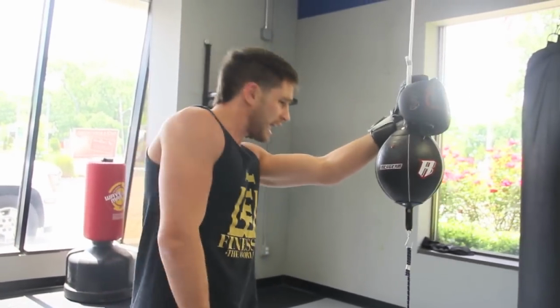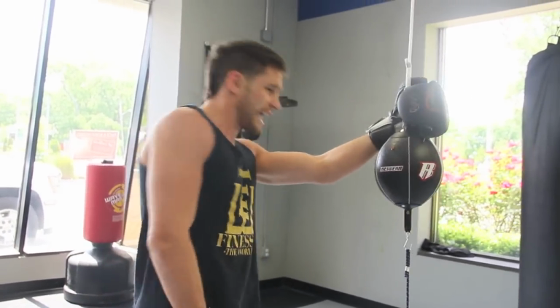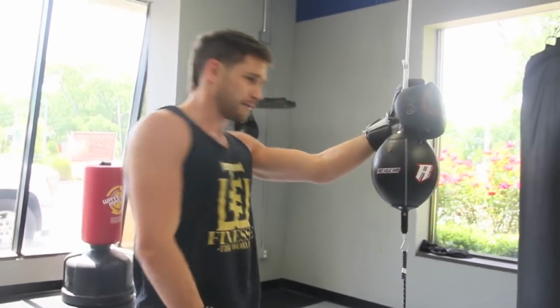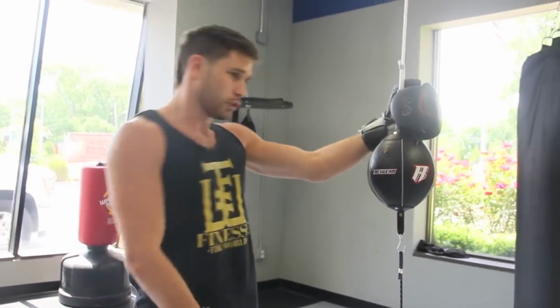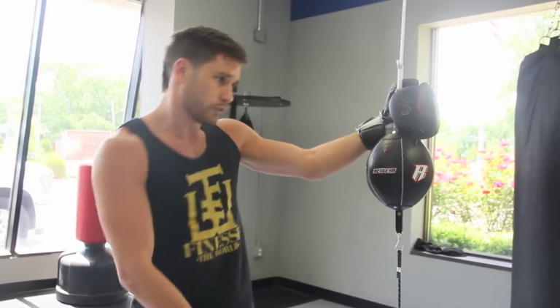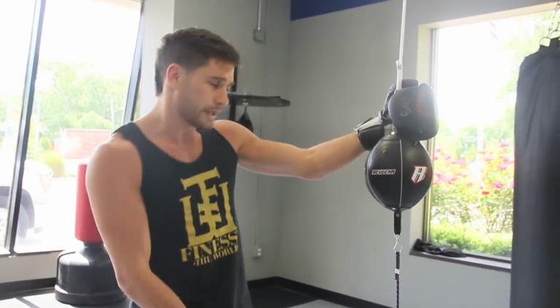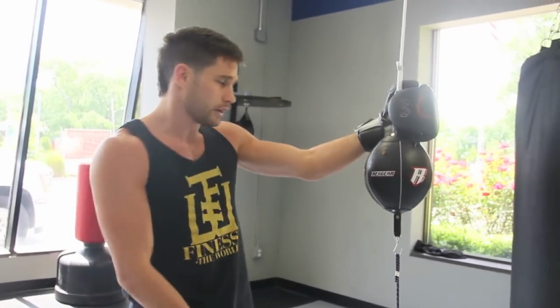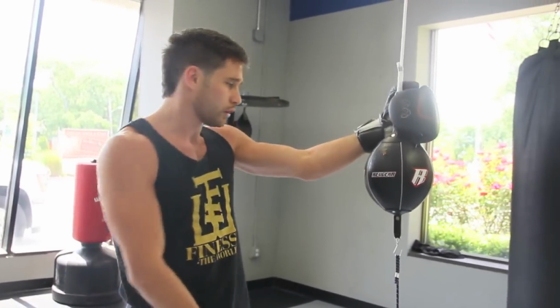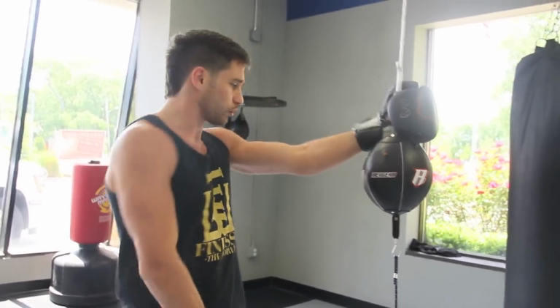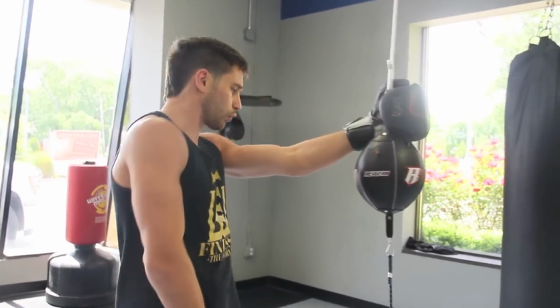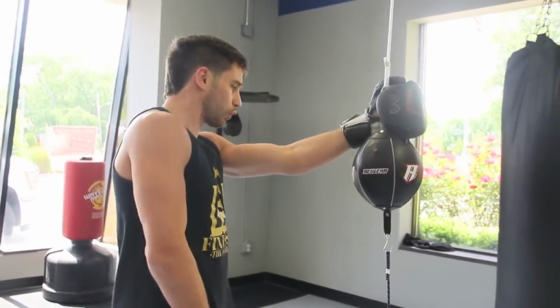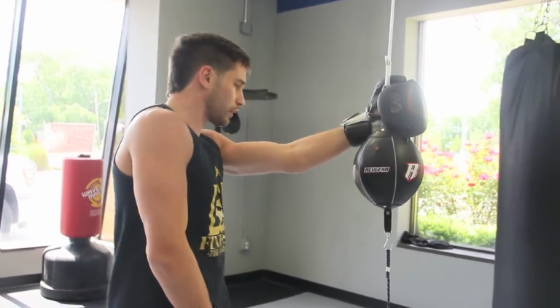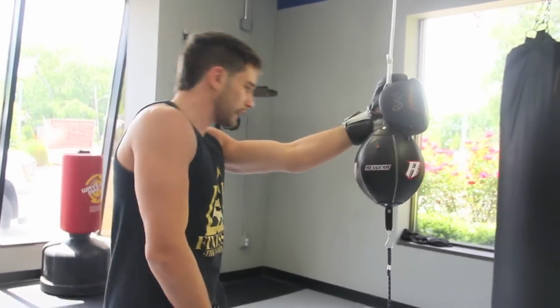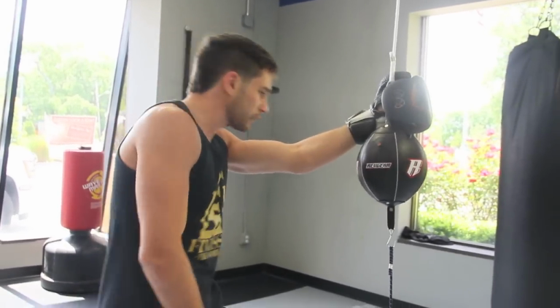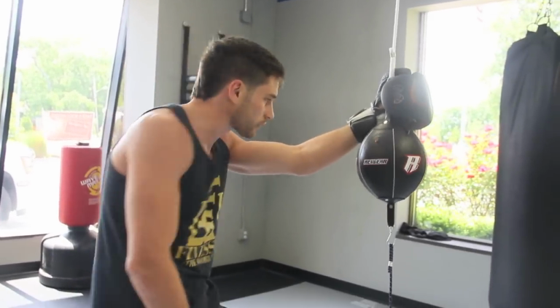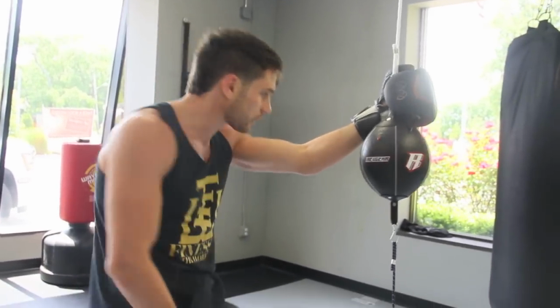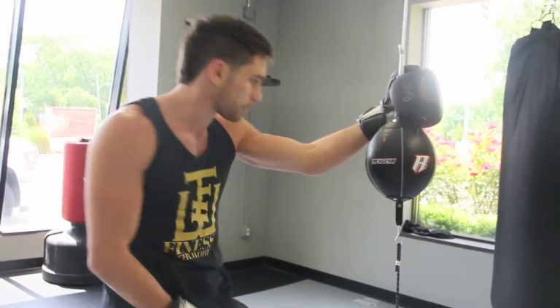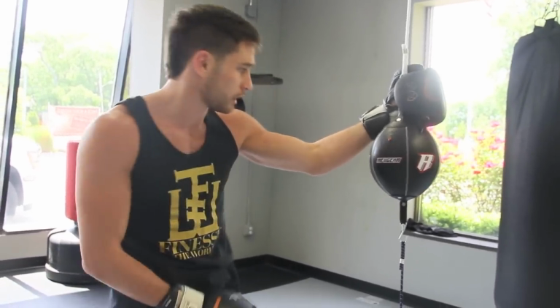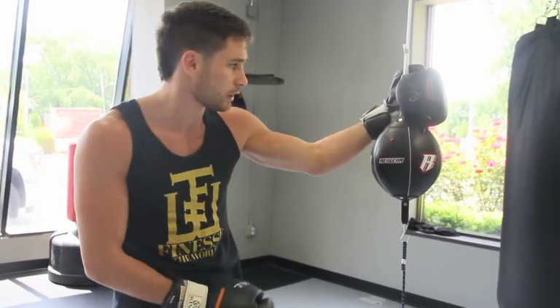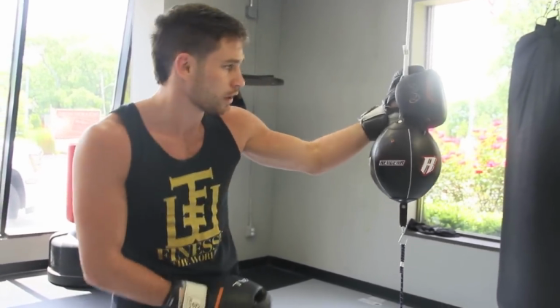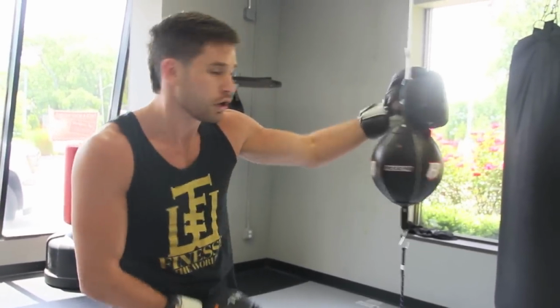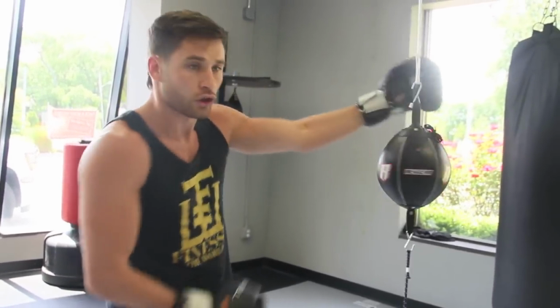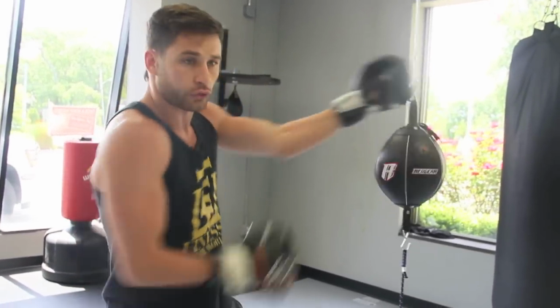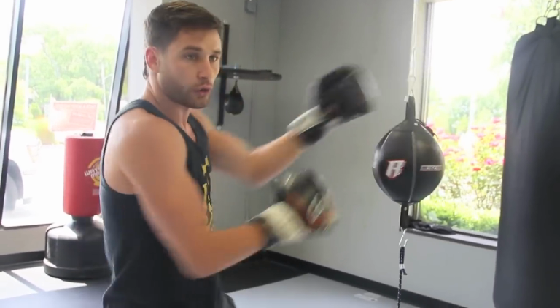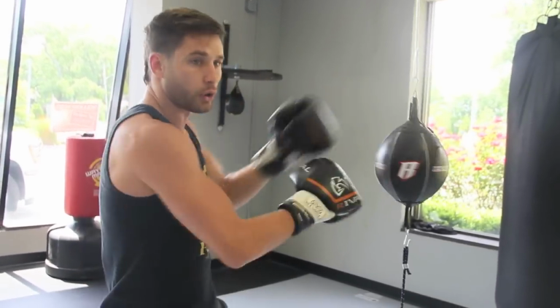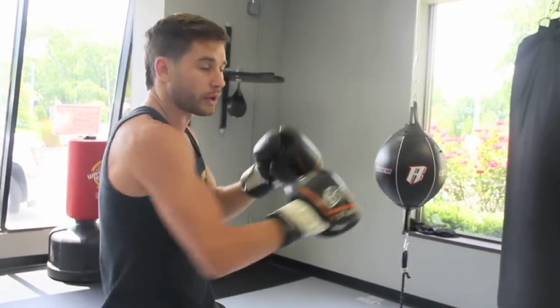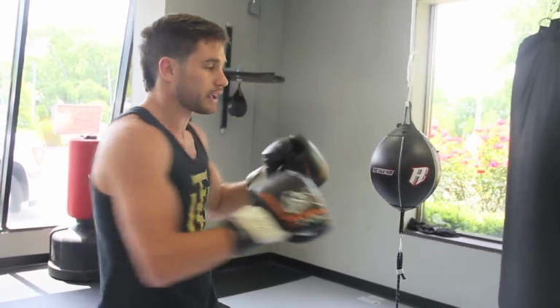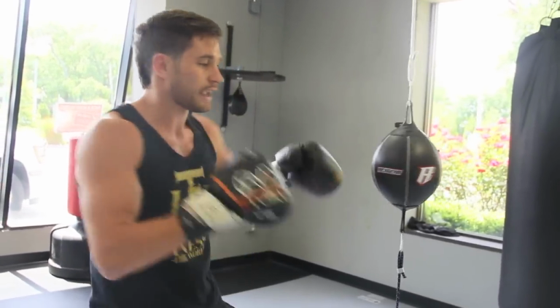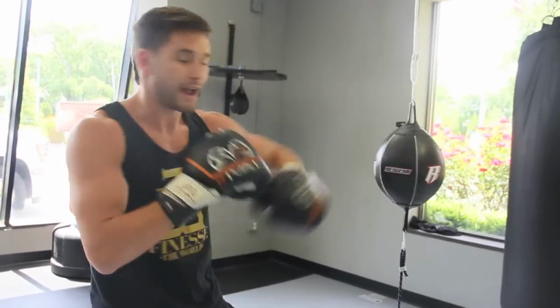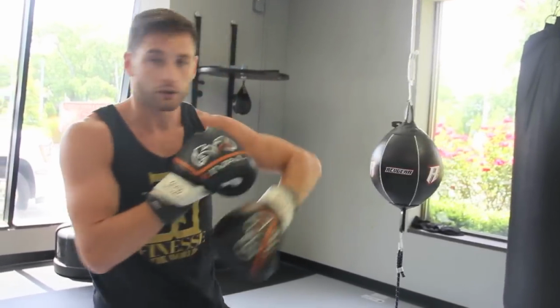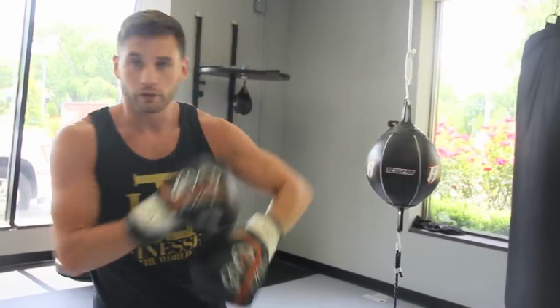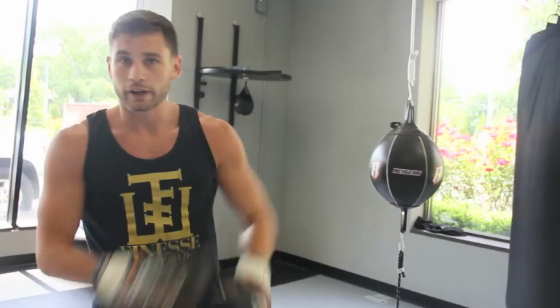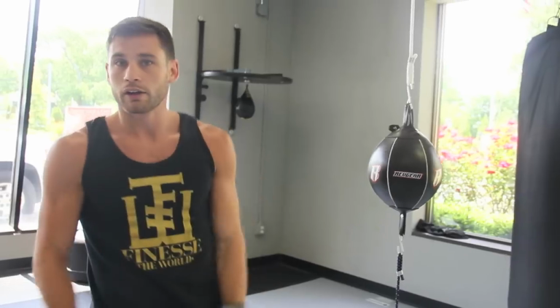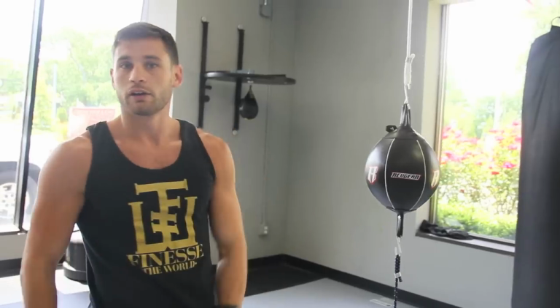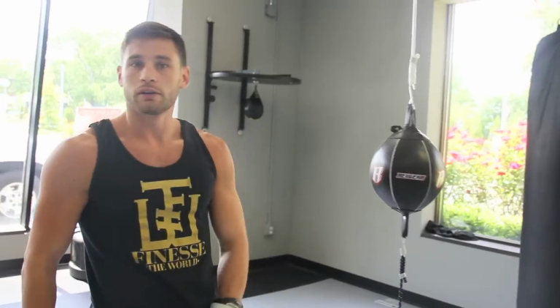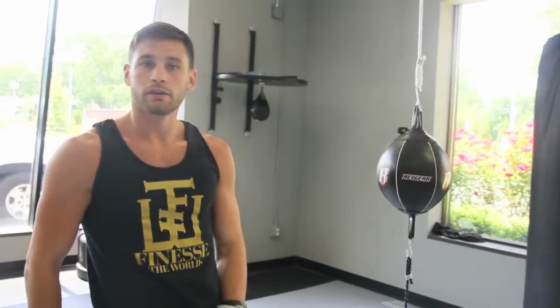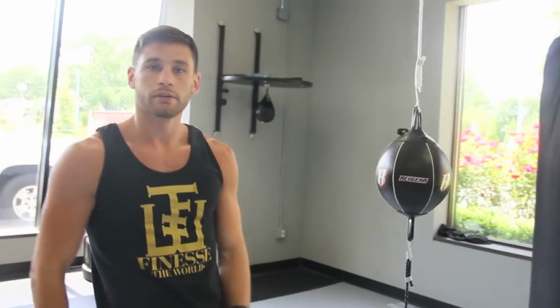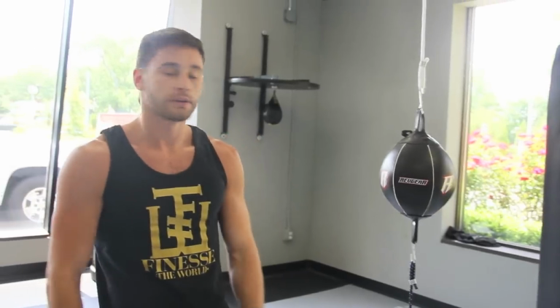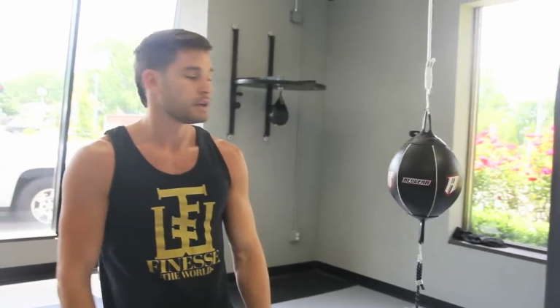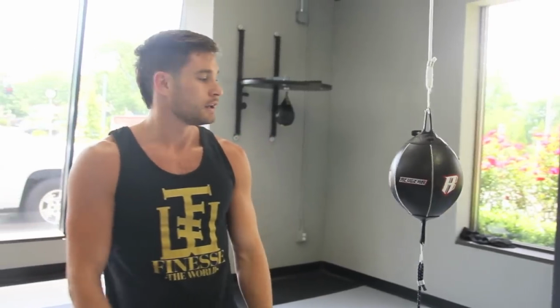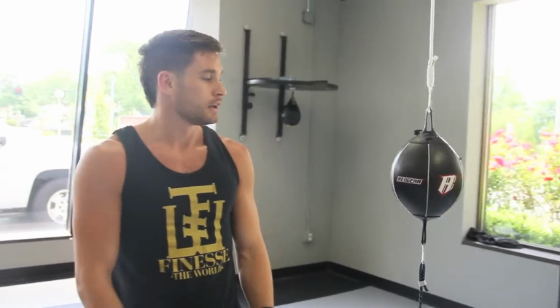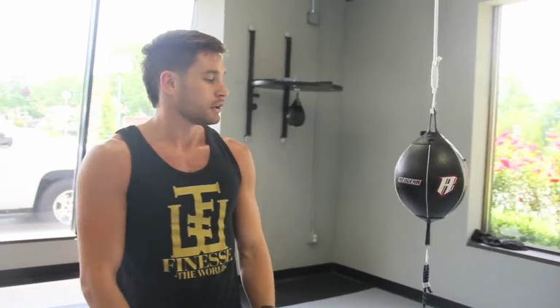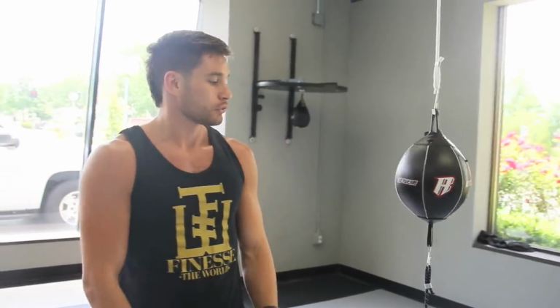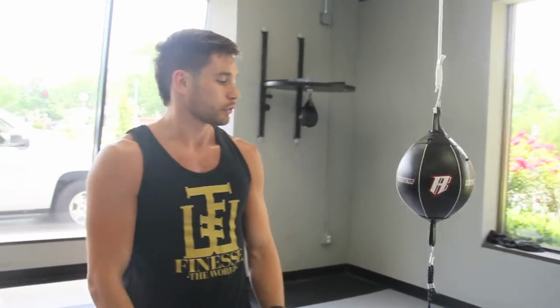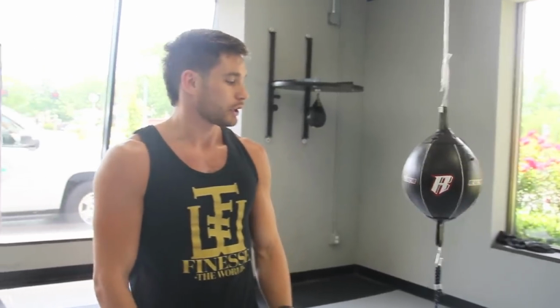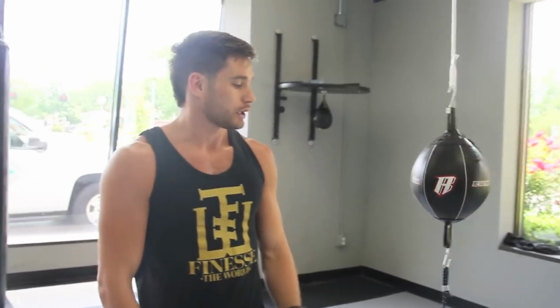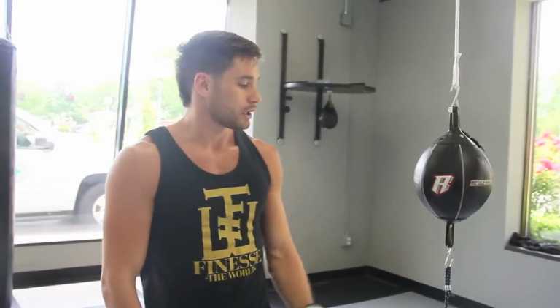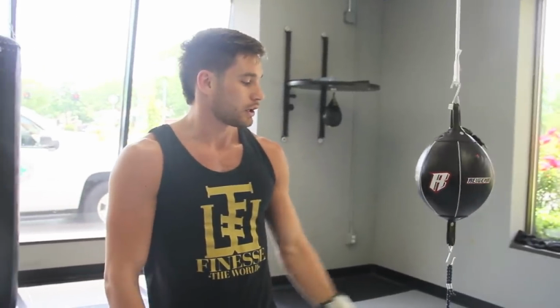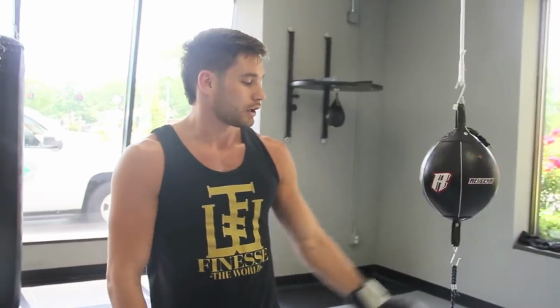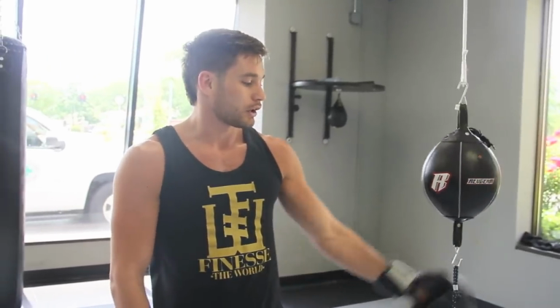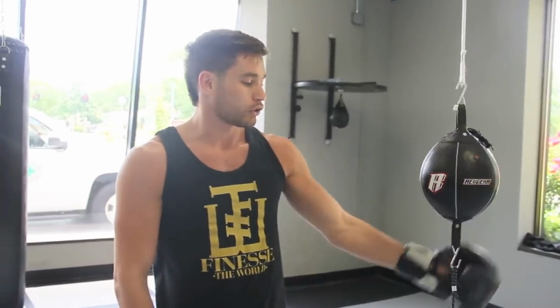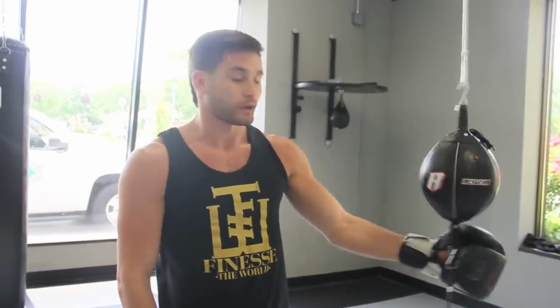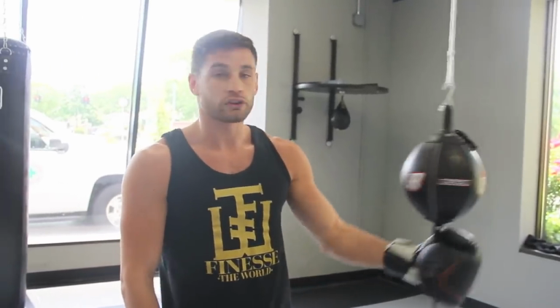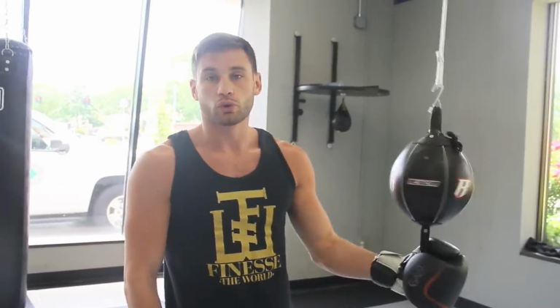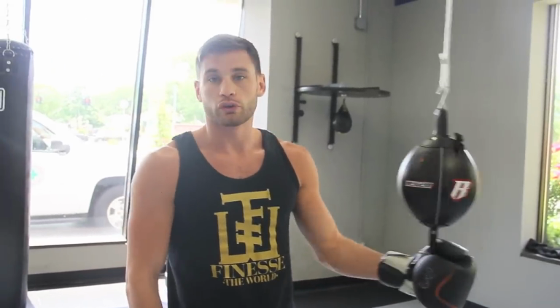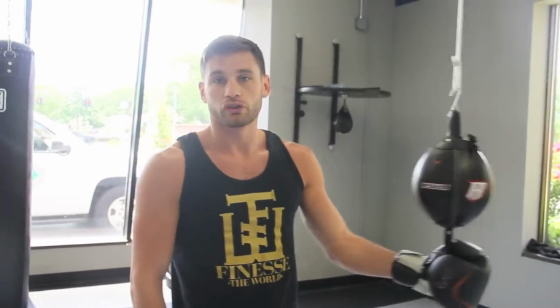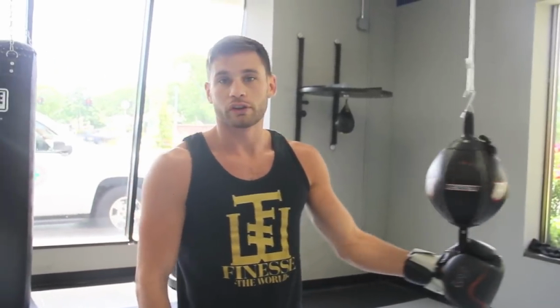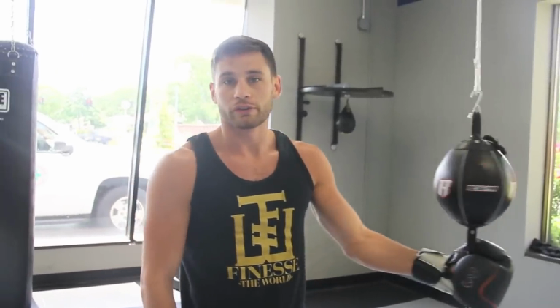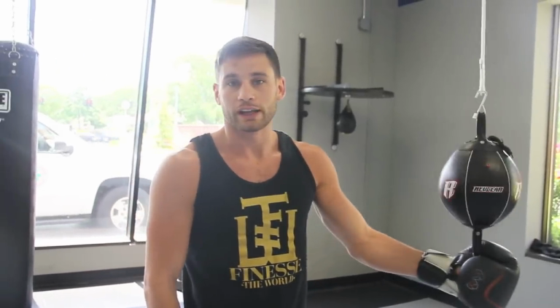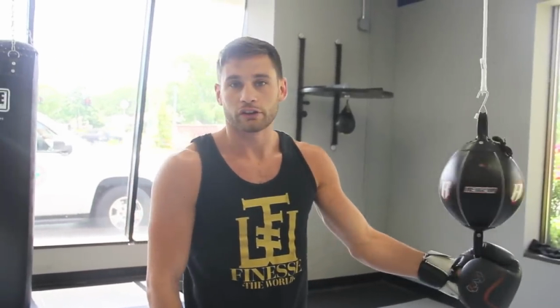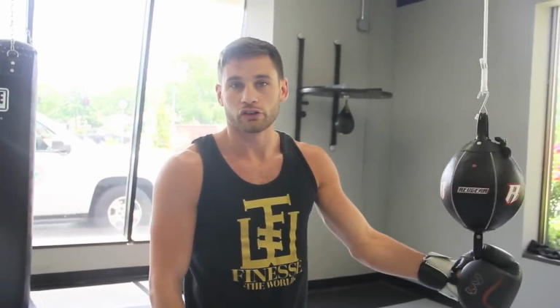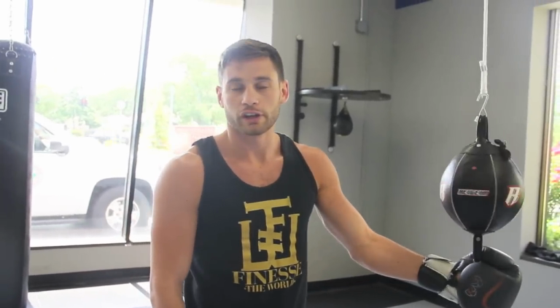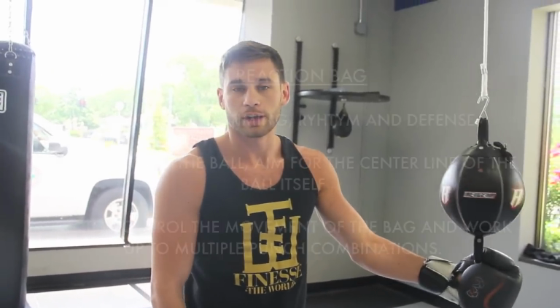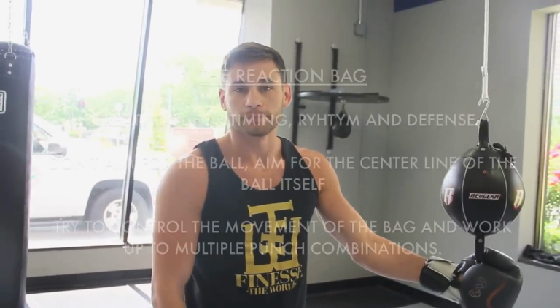Head movement, rolling, slipping, throwing, countering — it's really a great tool and you should definitely add it to your game.